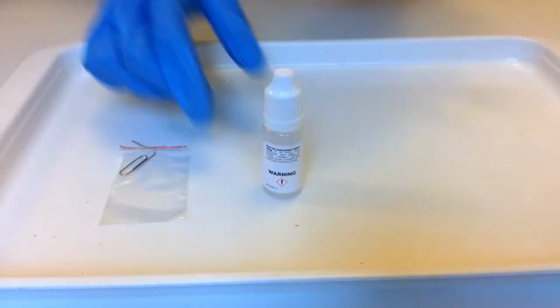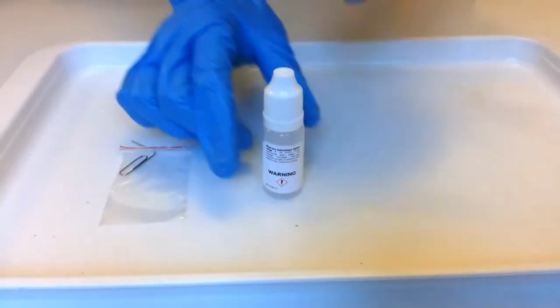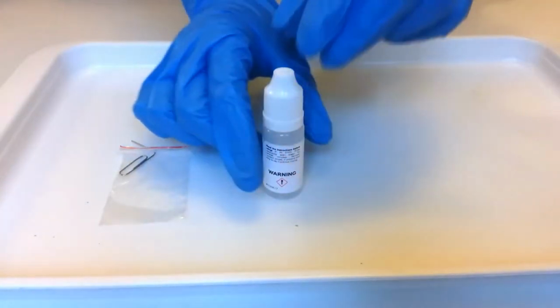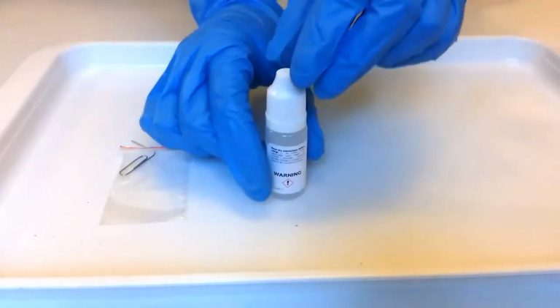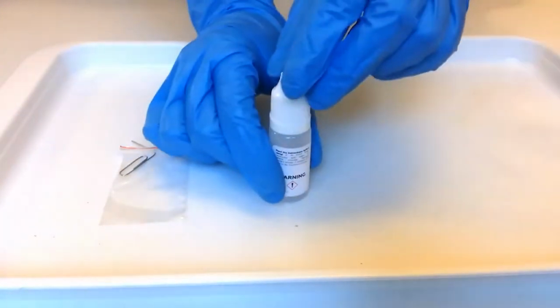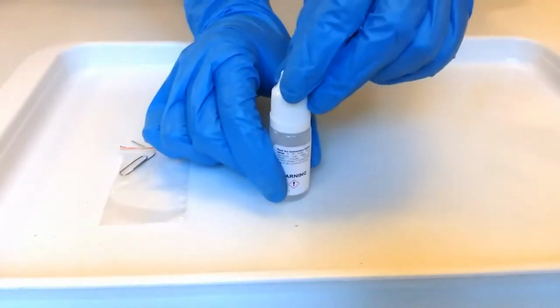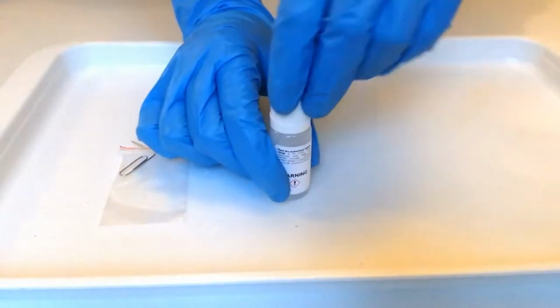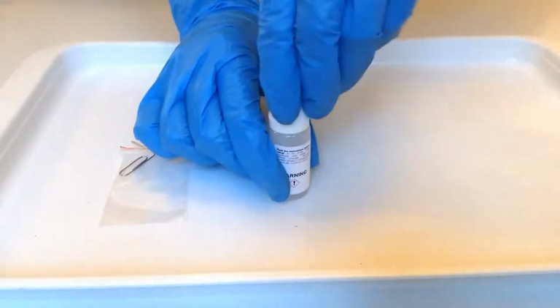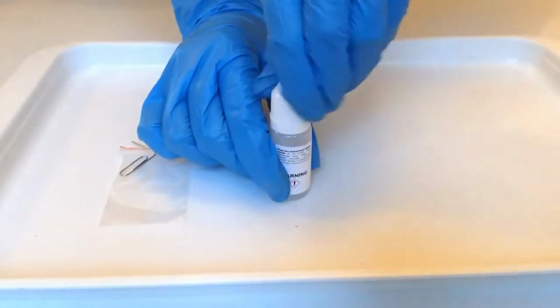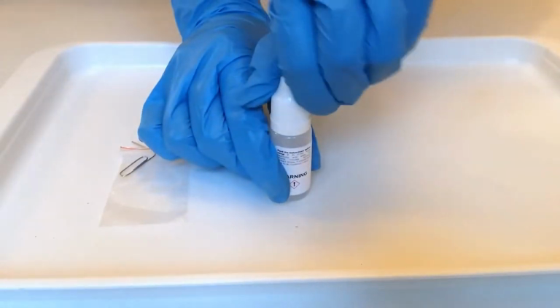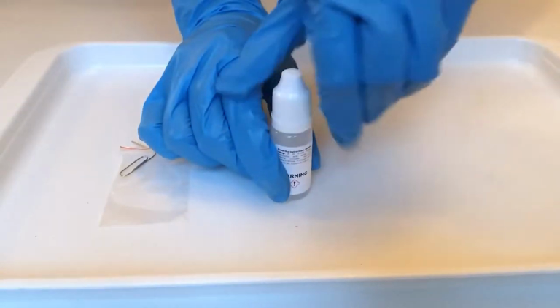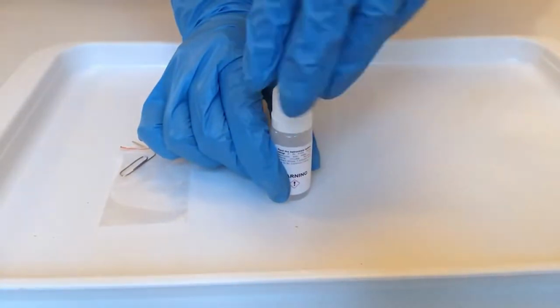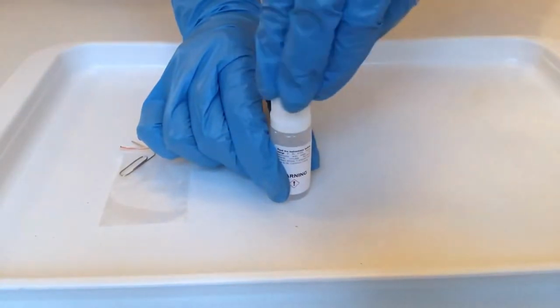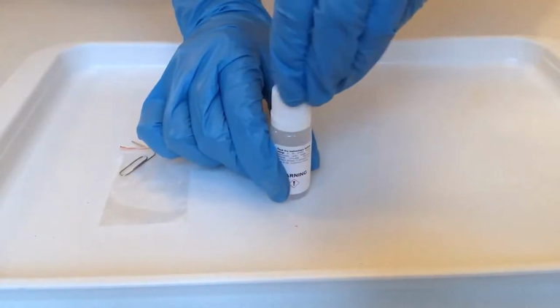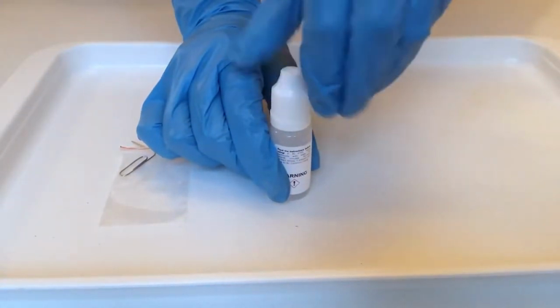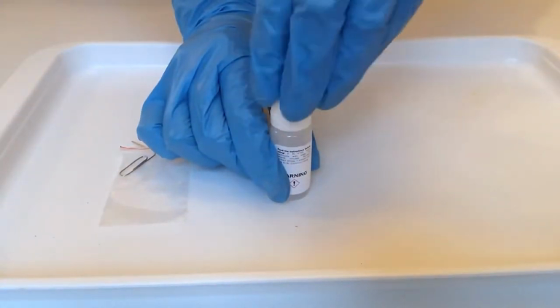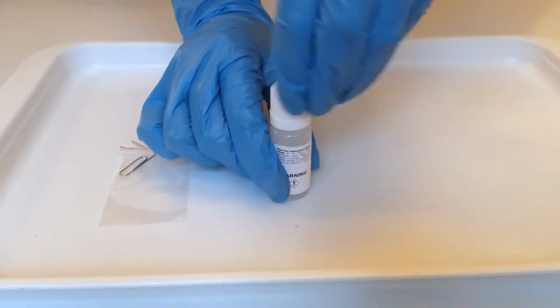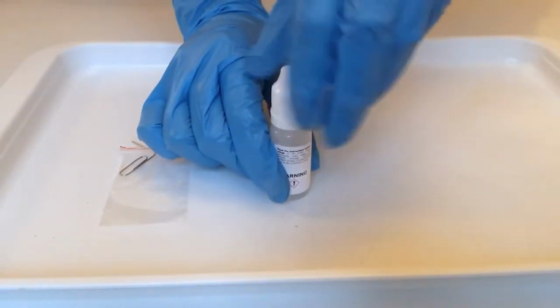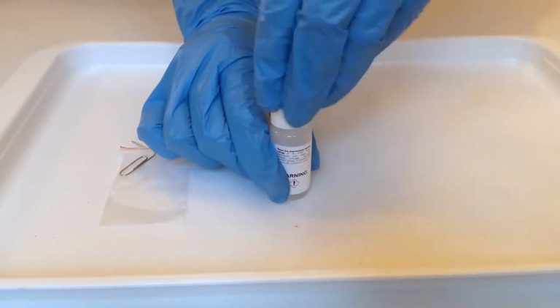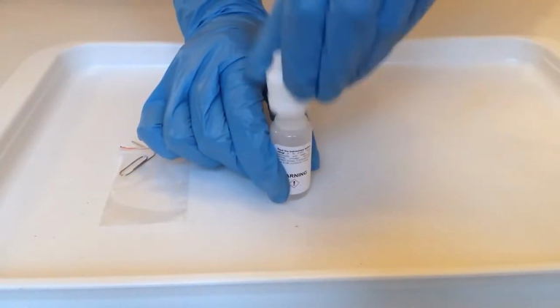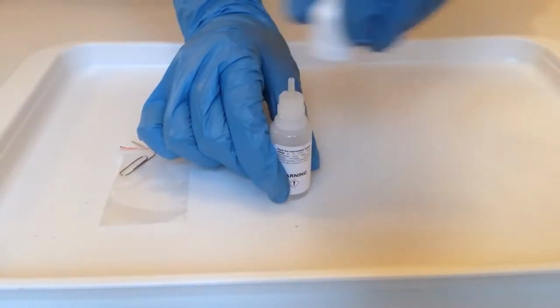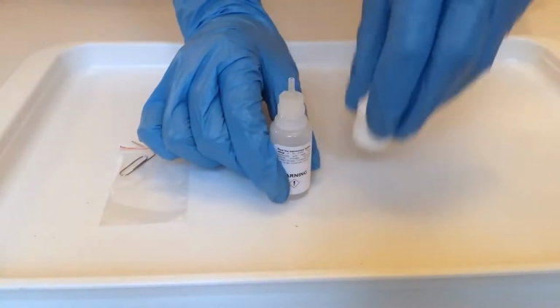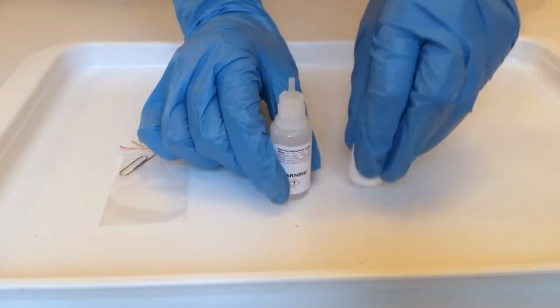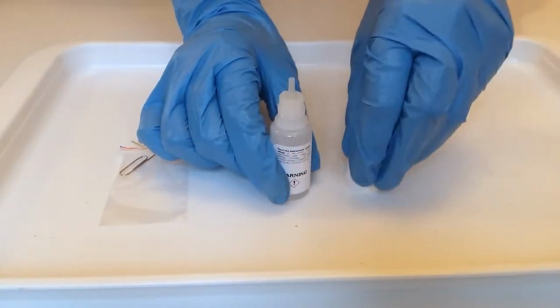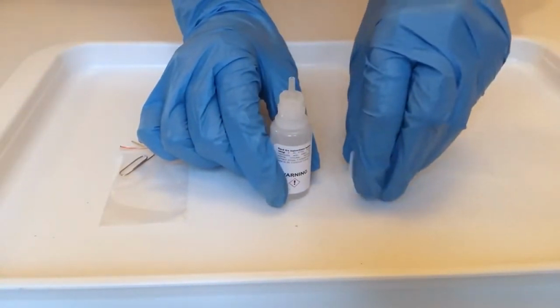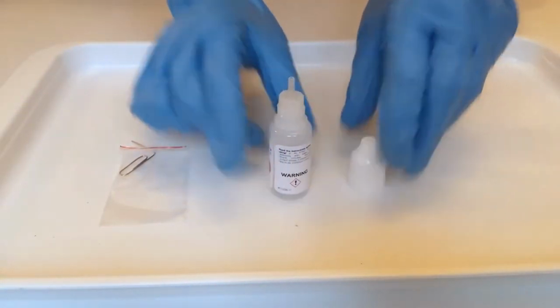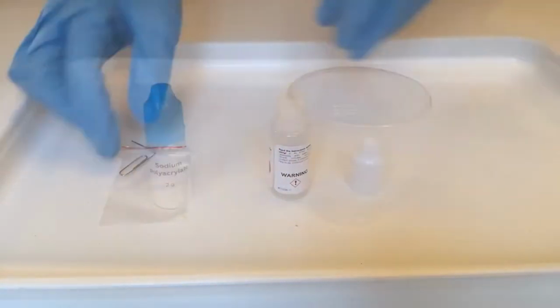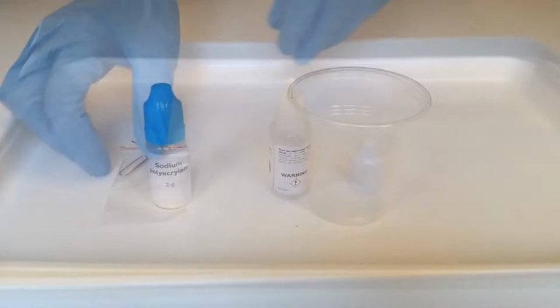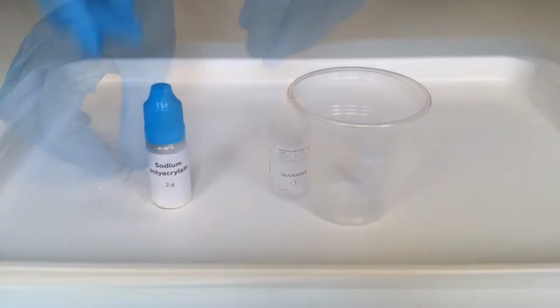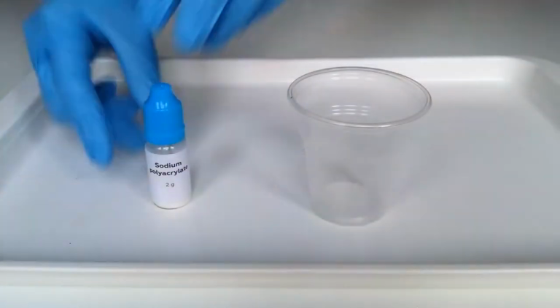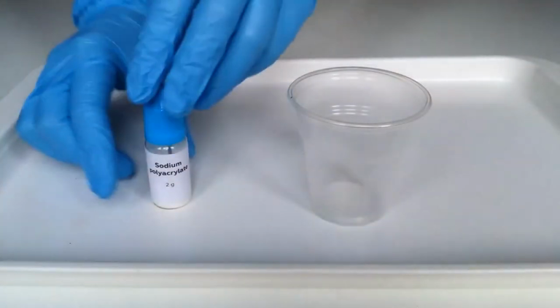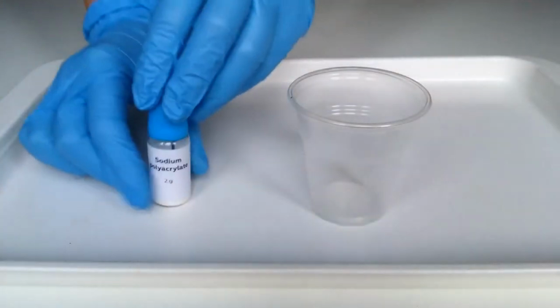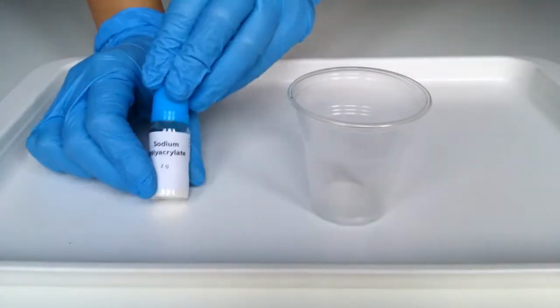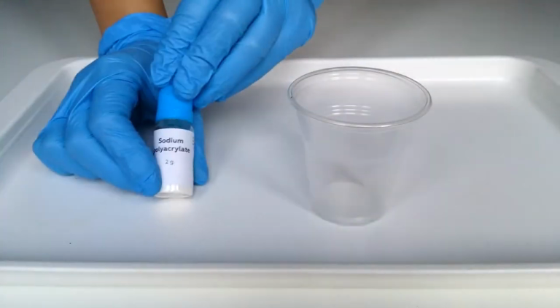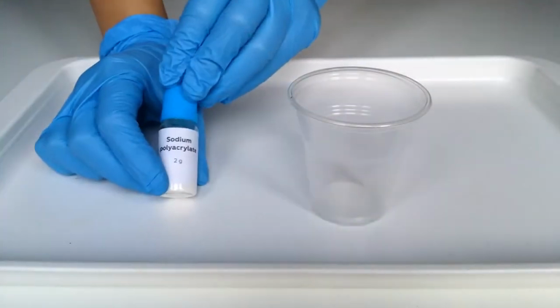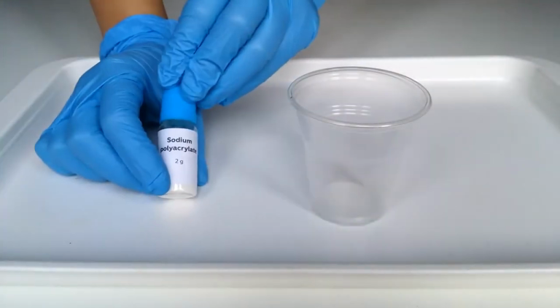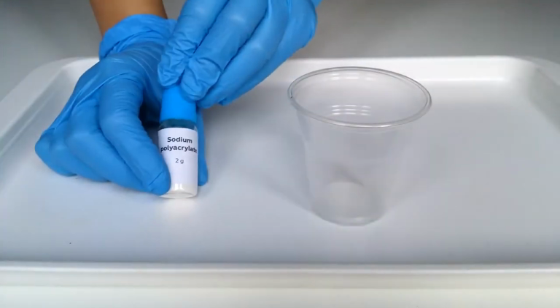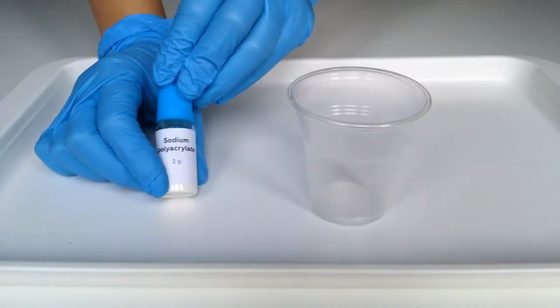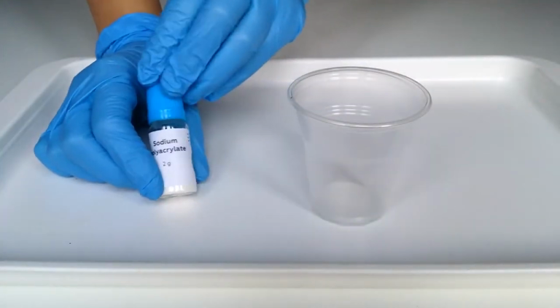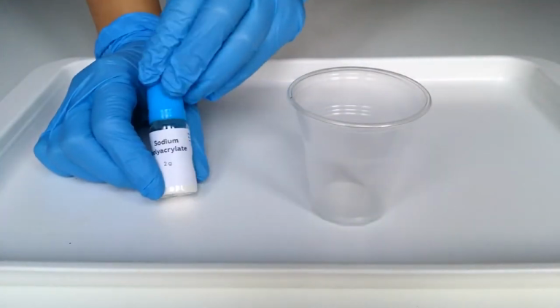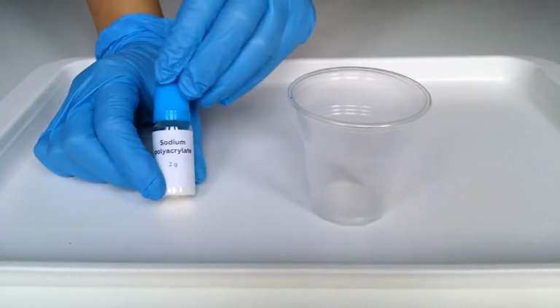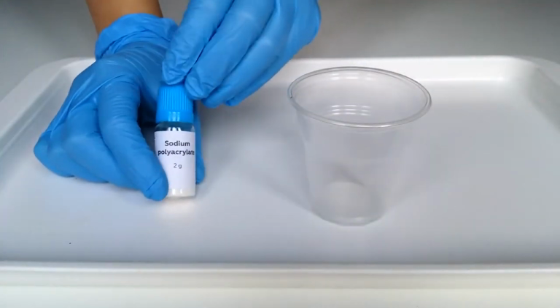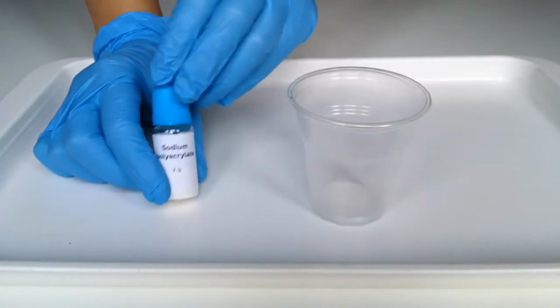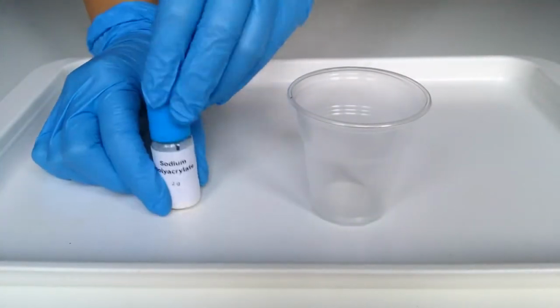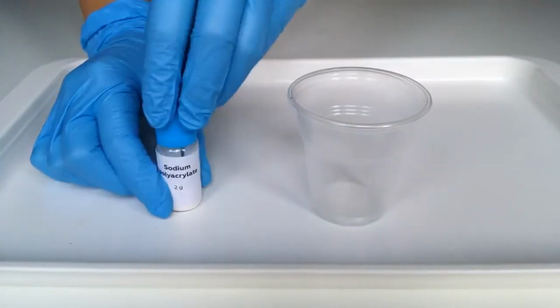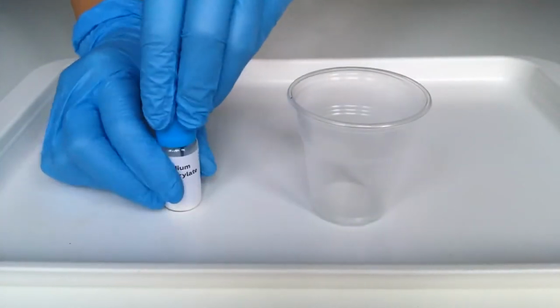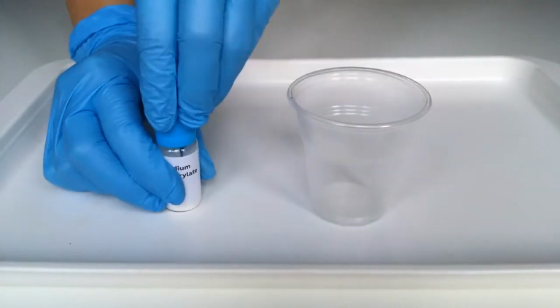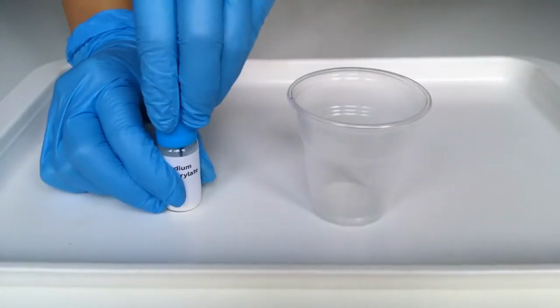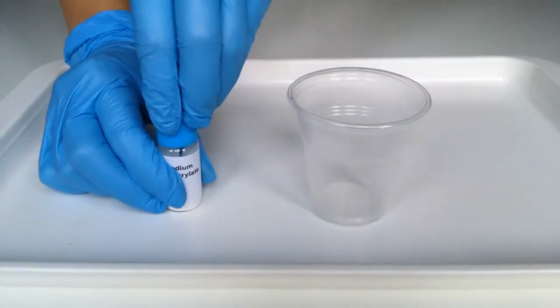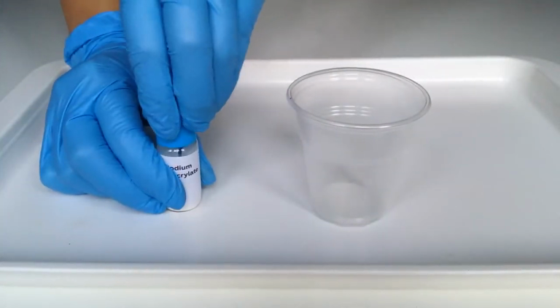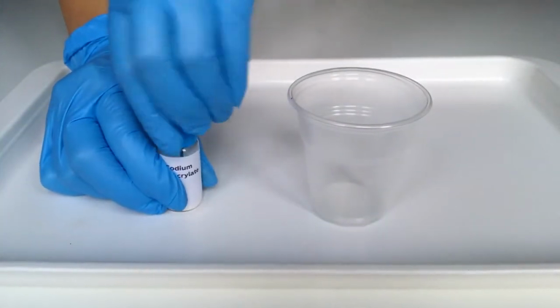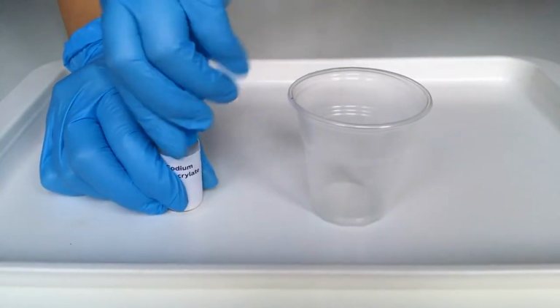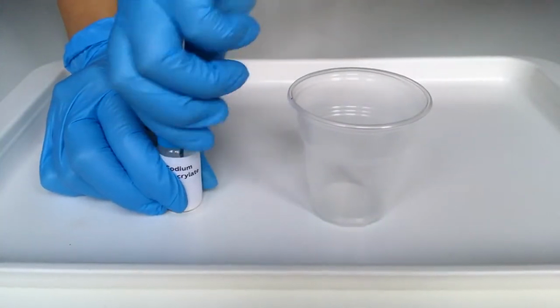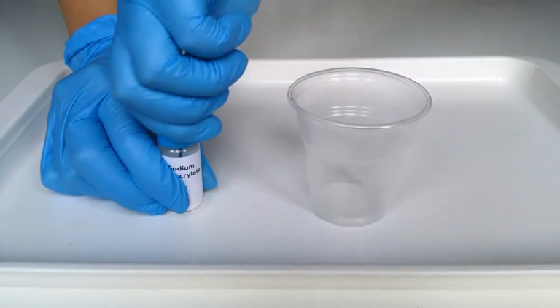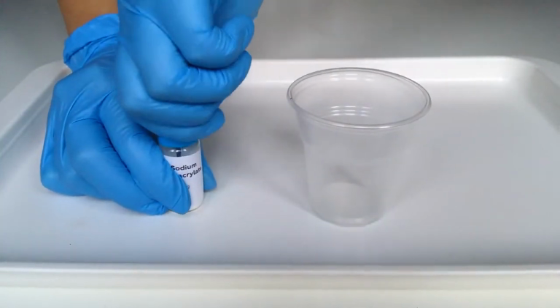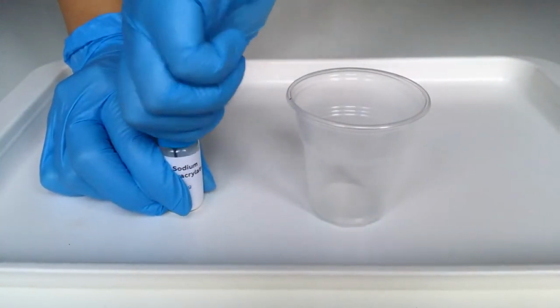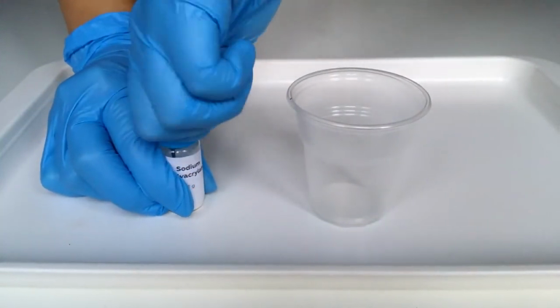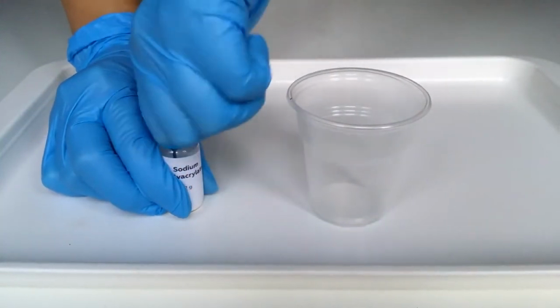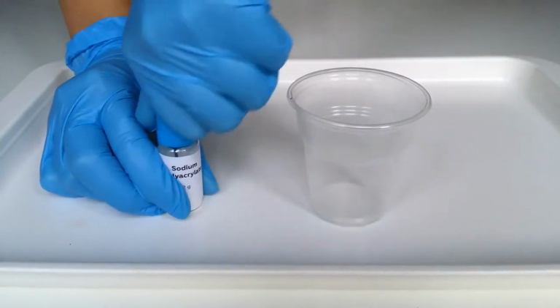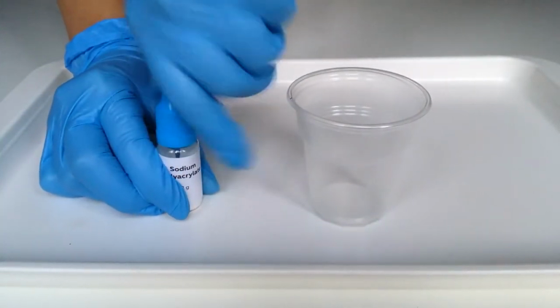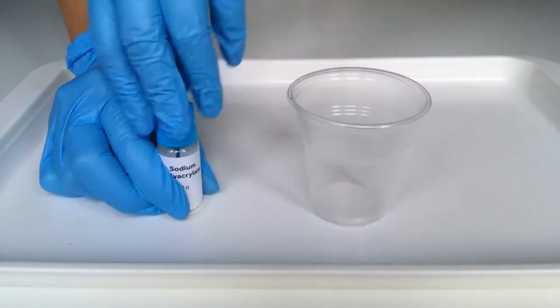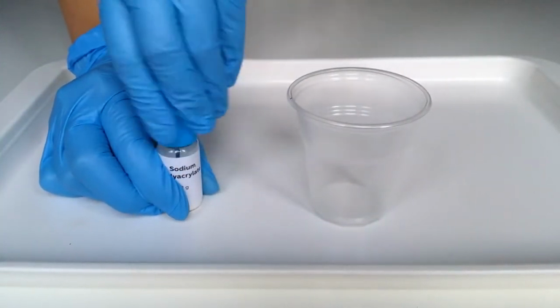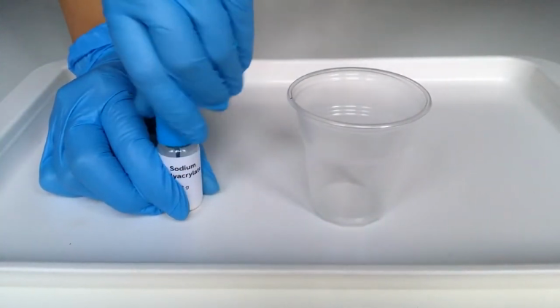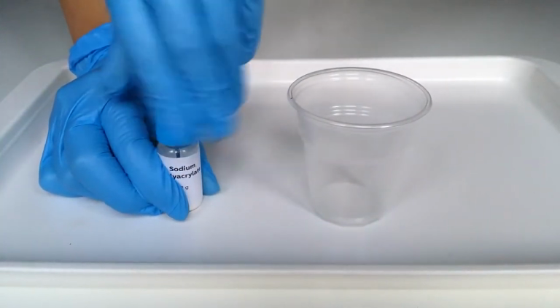To open up the bottle, push the cap down and turn it. First, empty a bottle of sodium polyacrylate into a plastic cup.